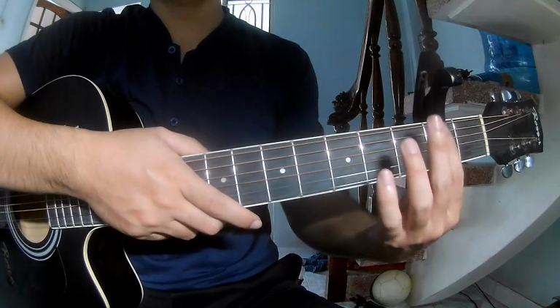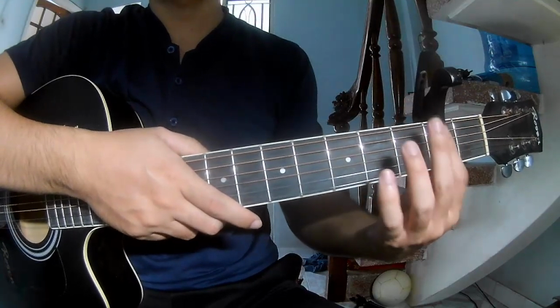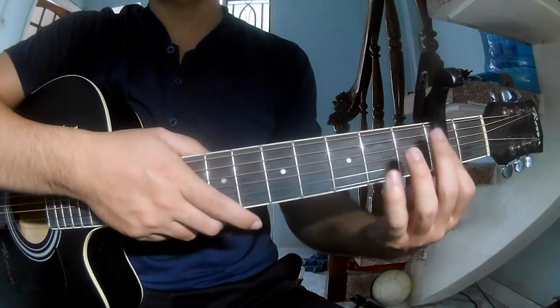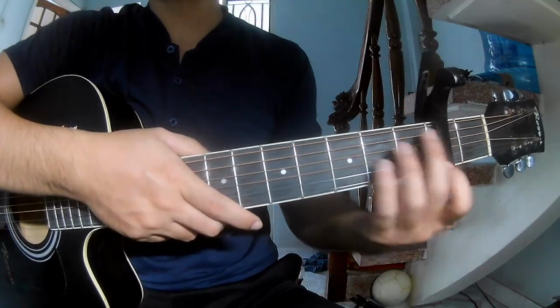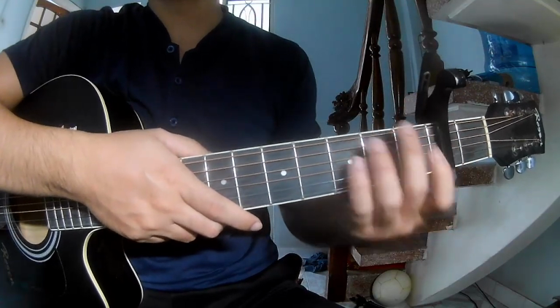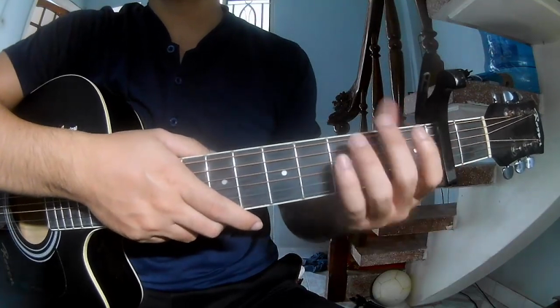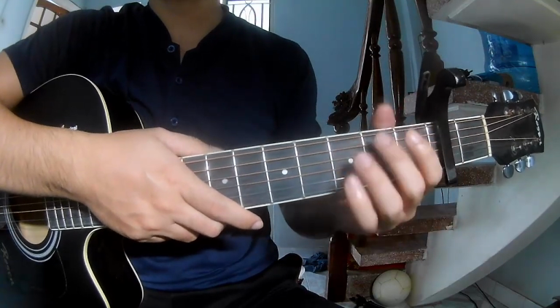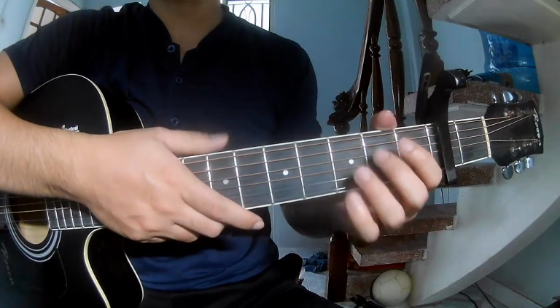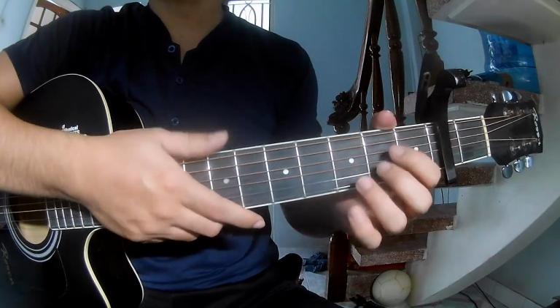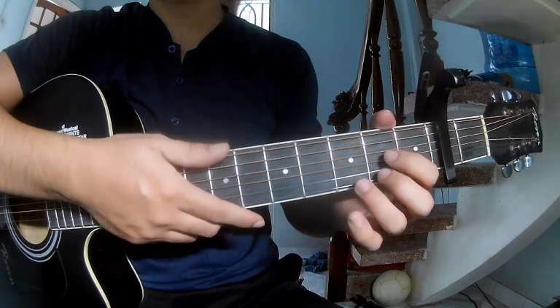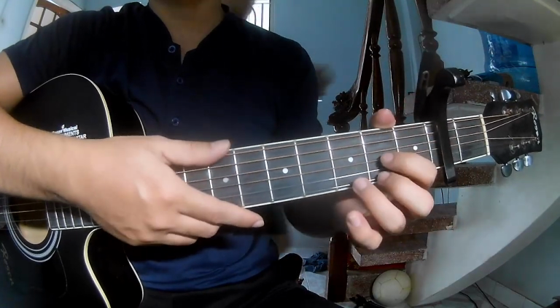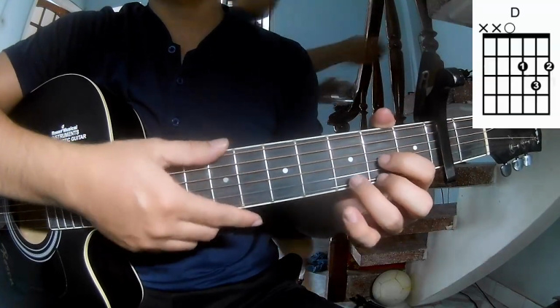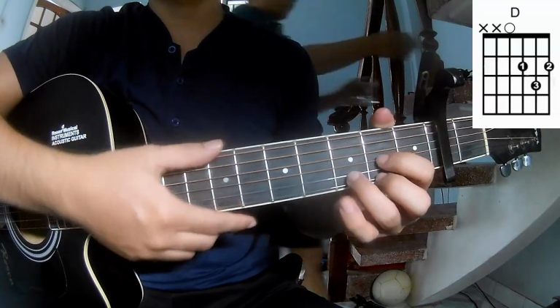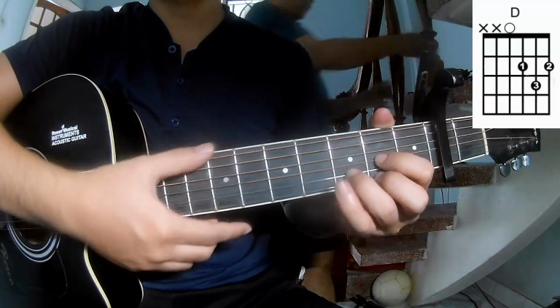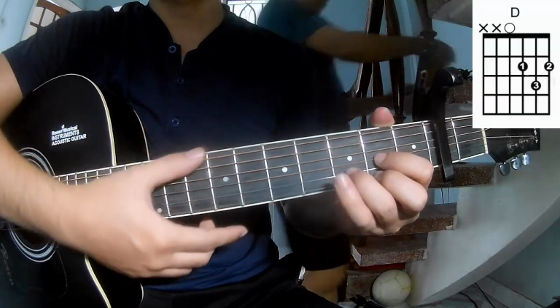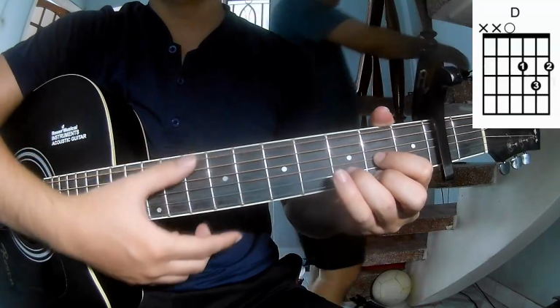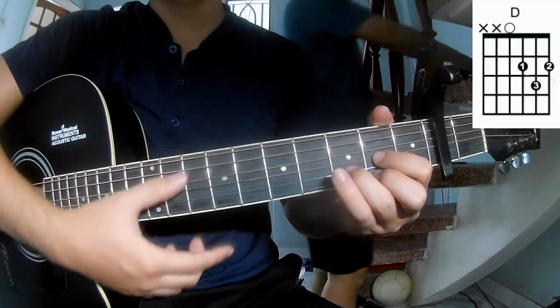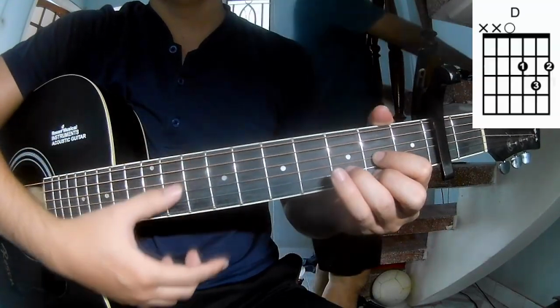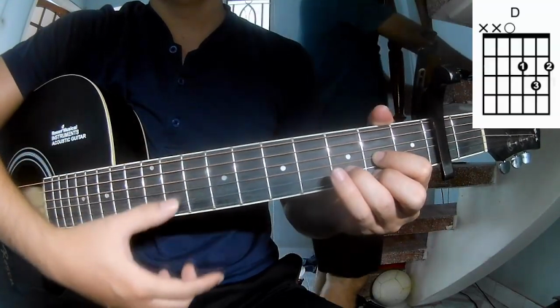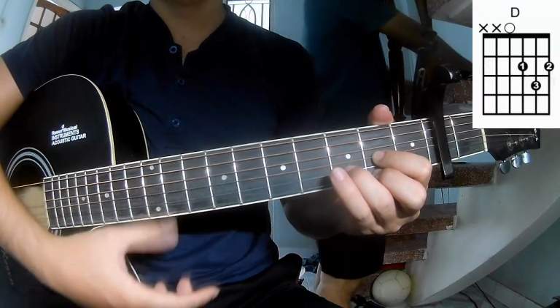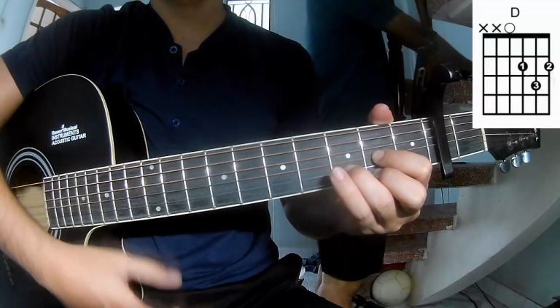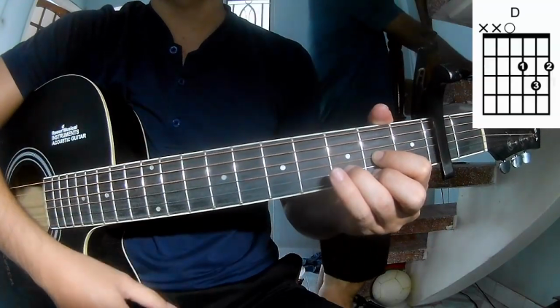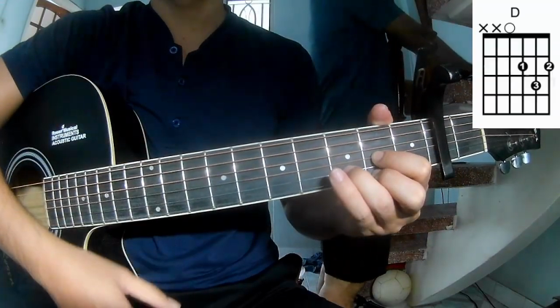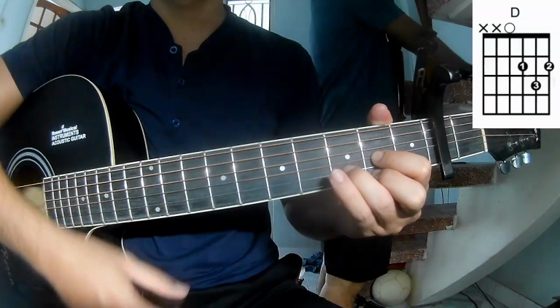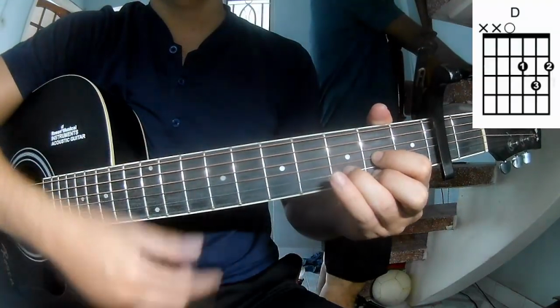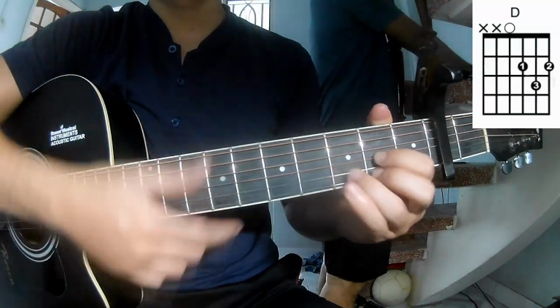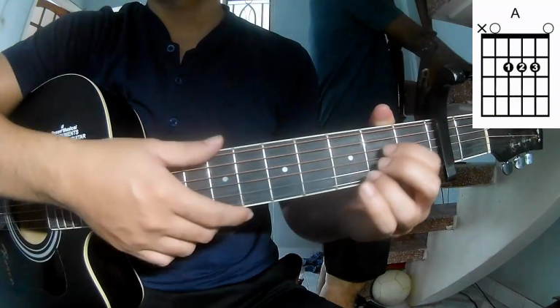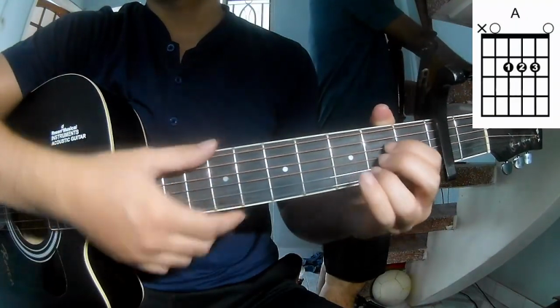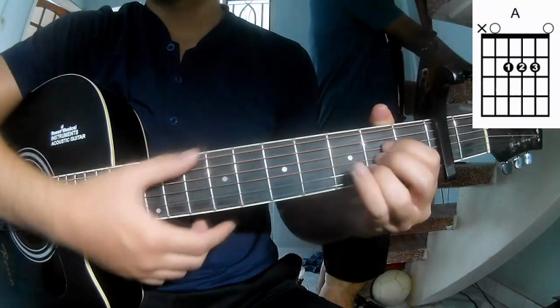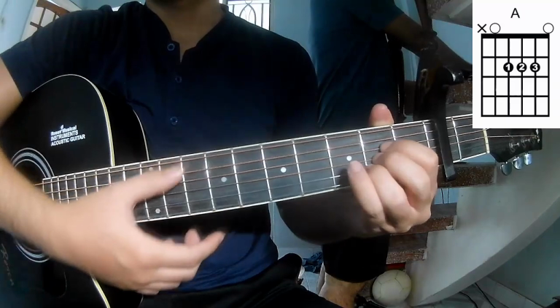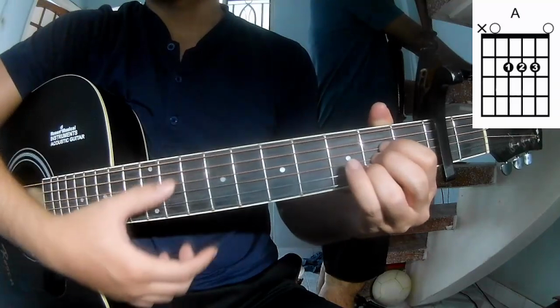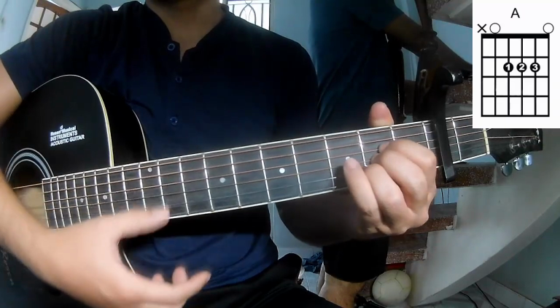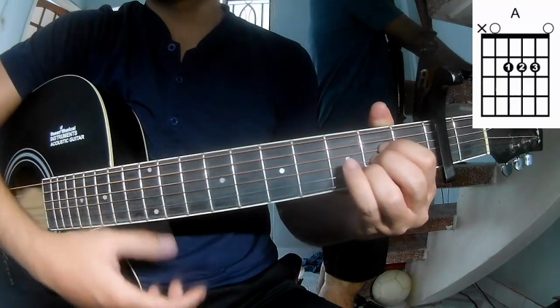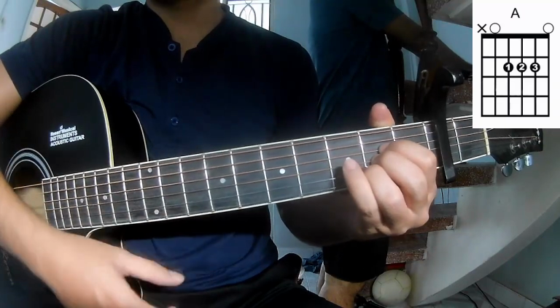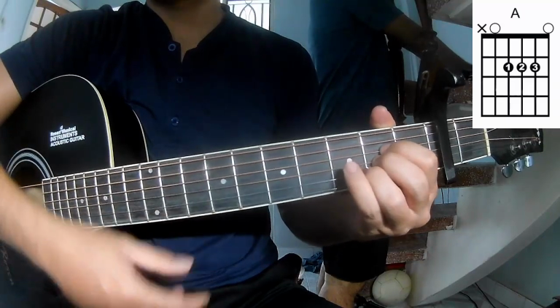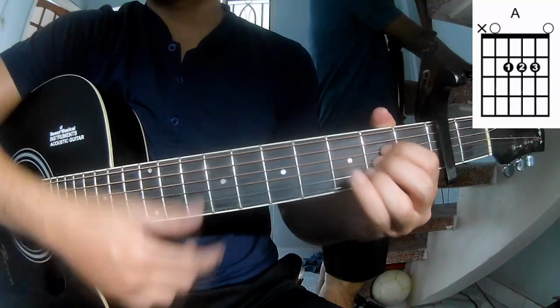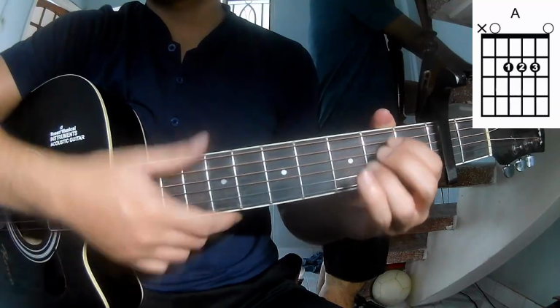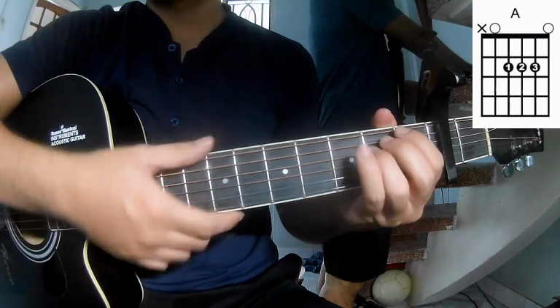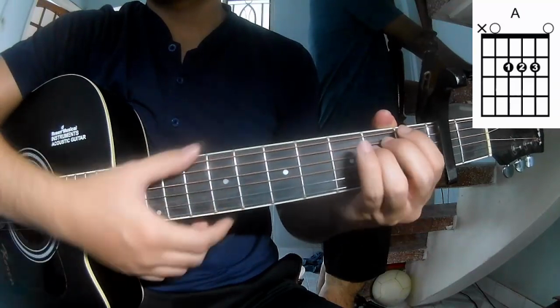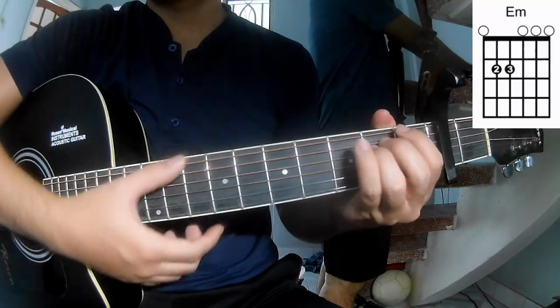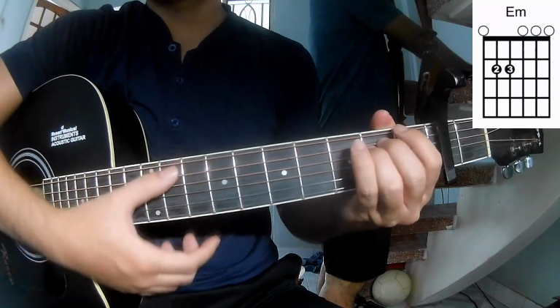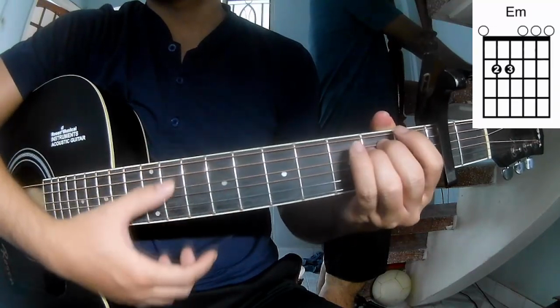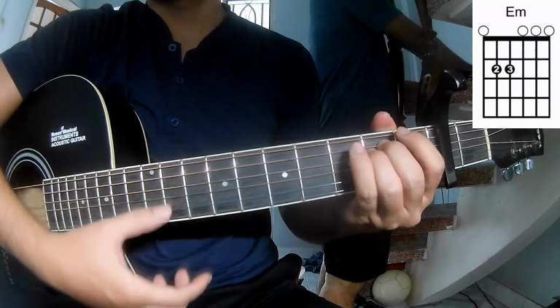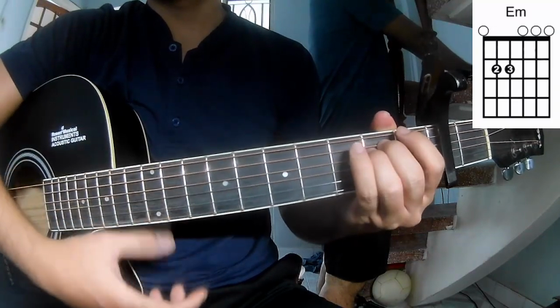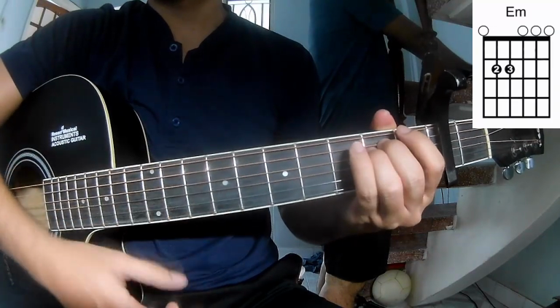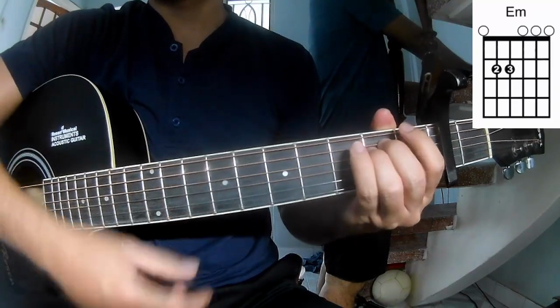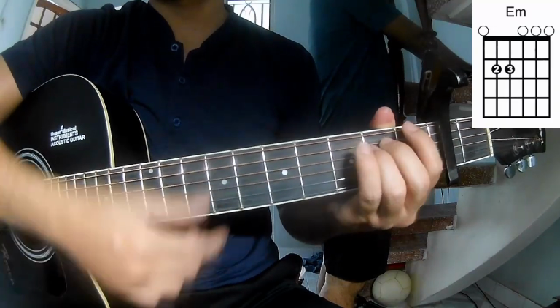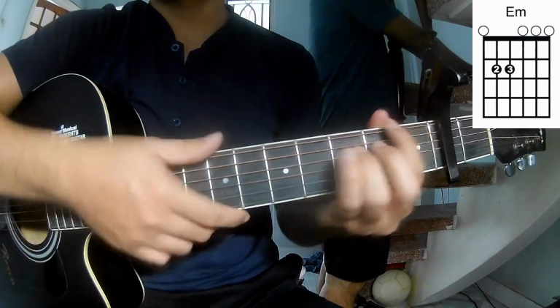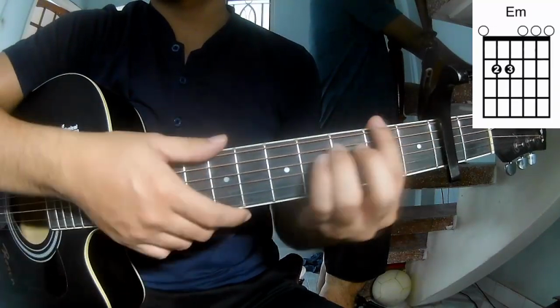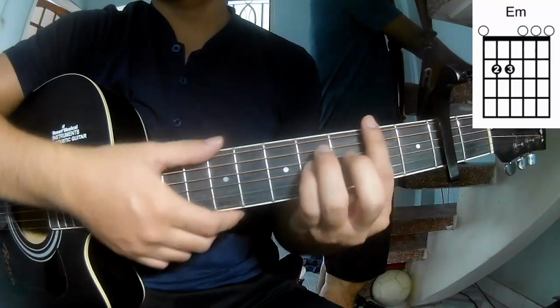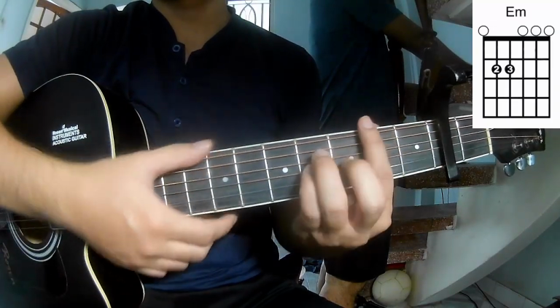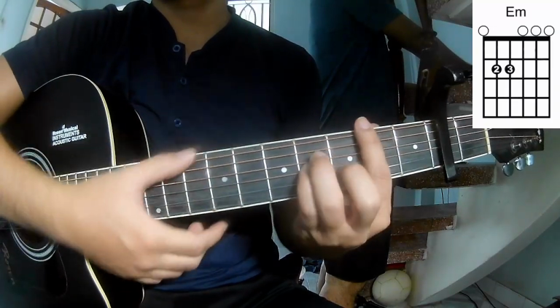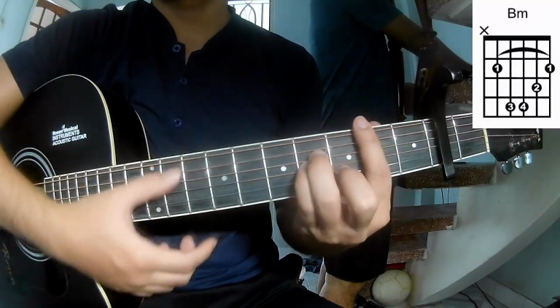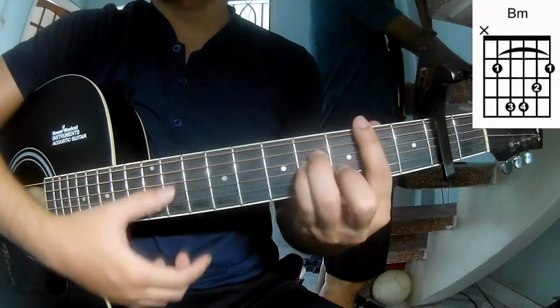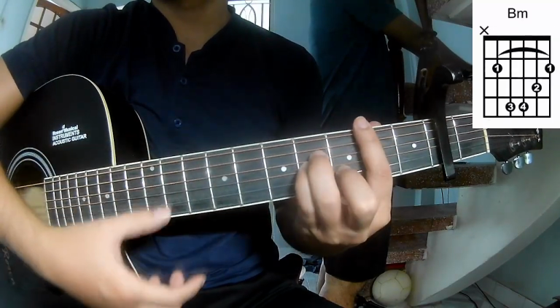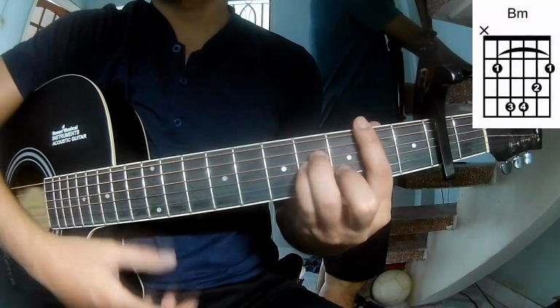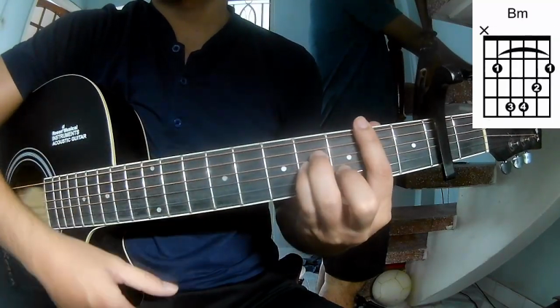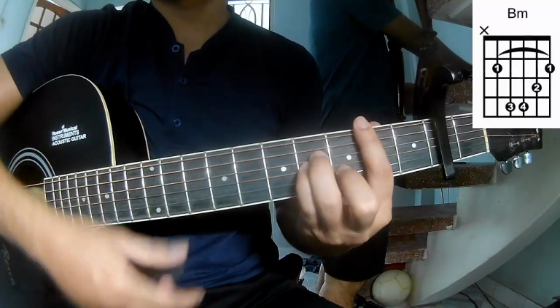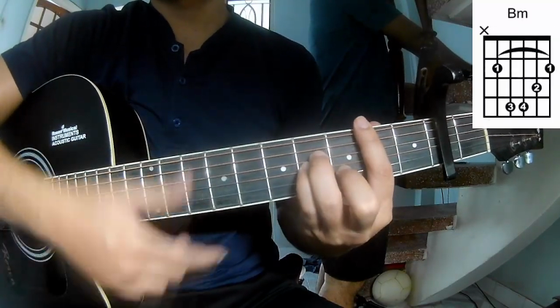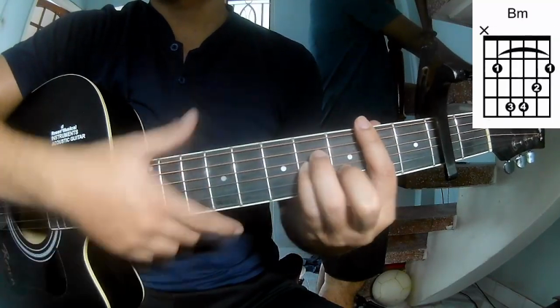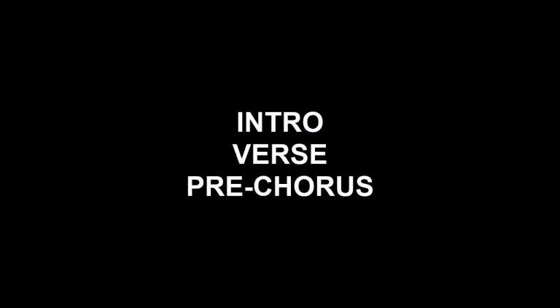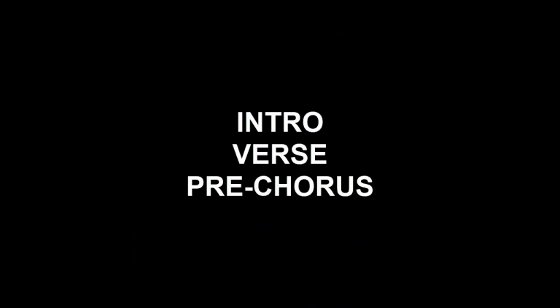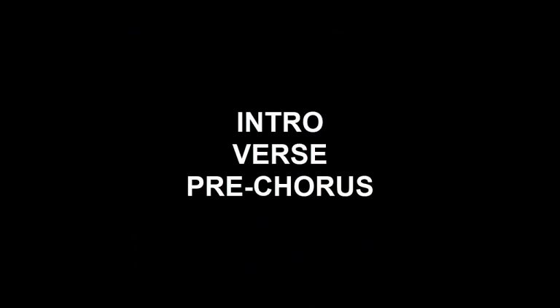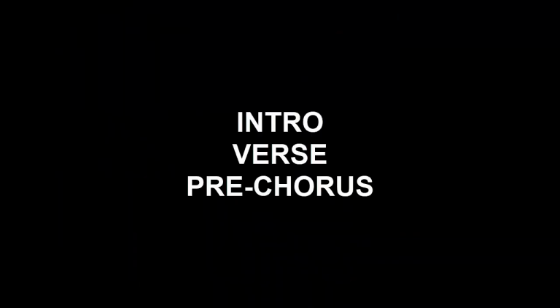The chords in the song are: A, D, A, E minor, and B minor.